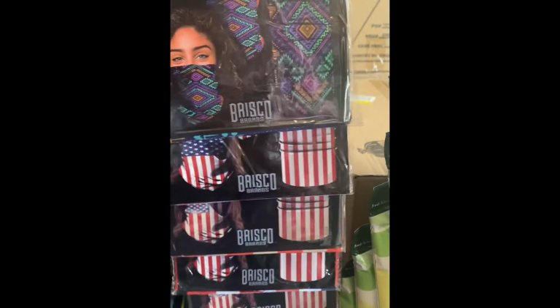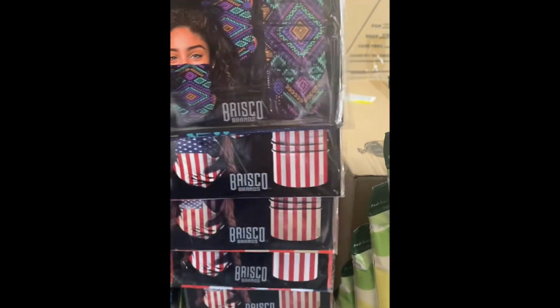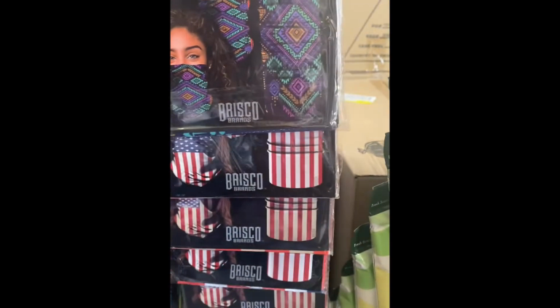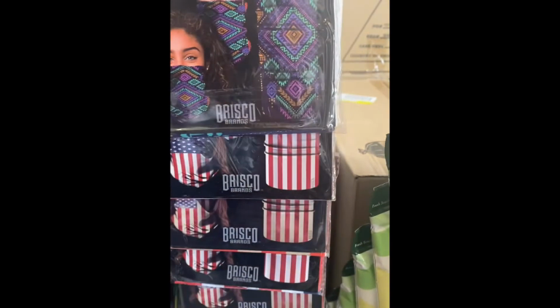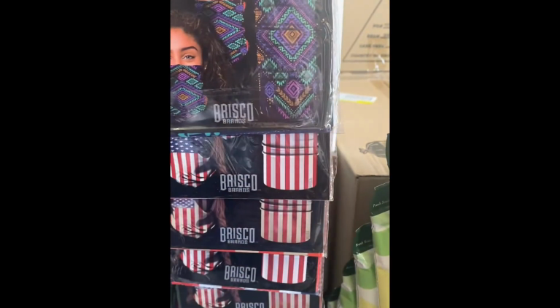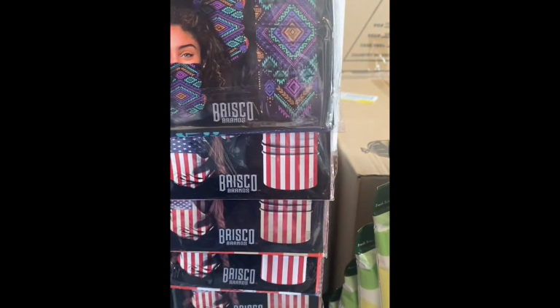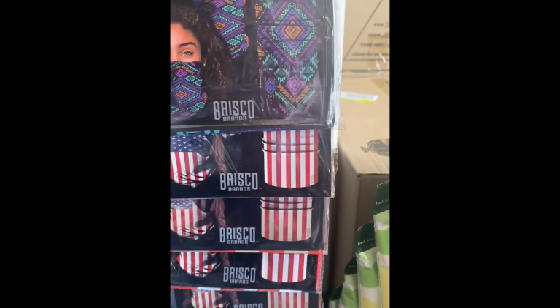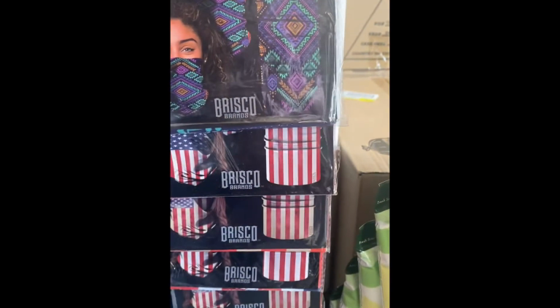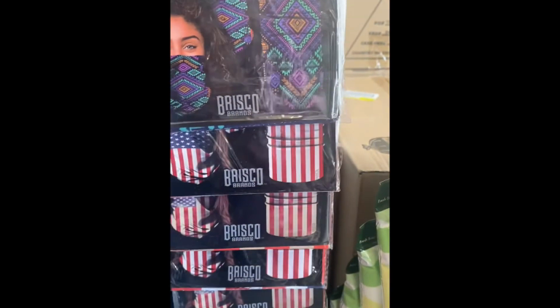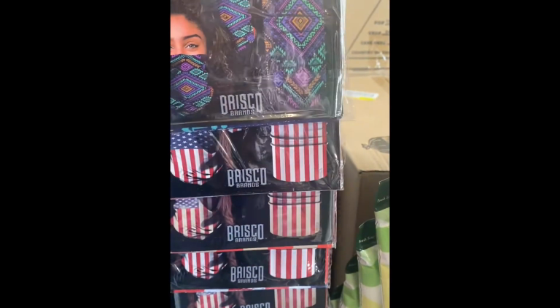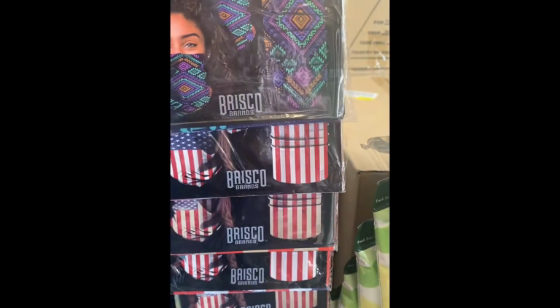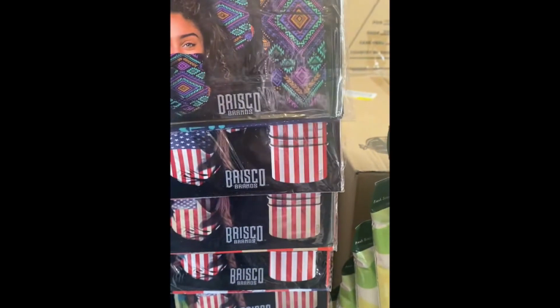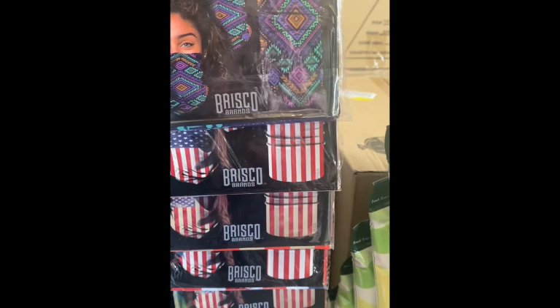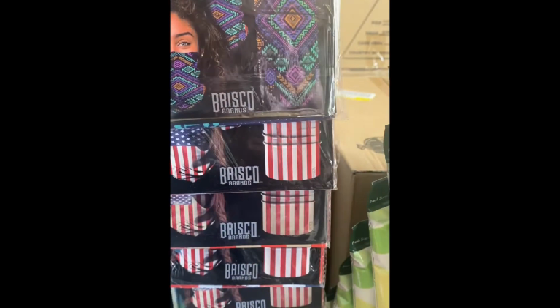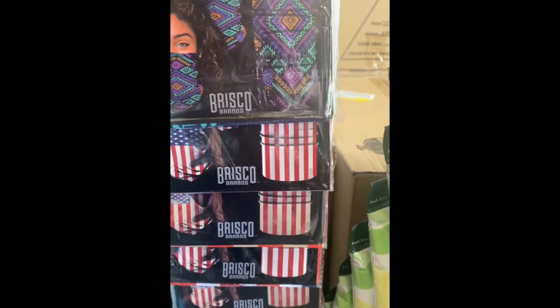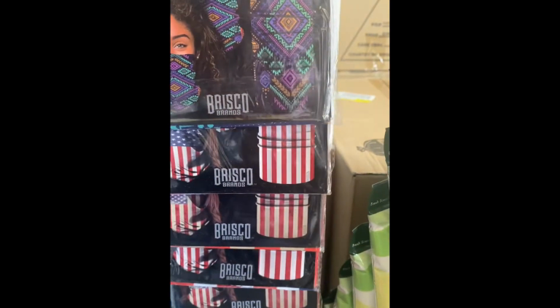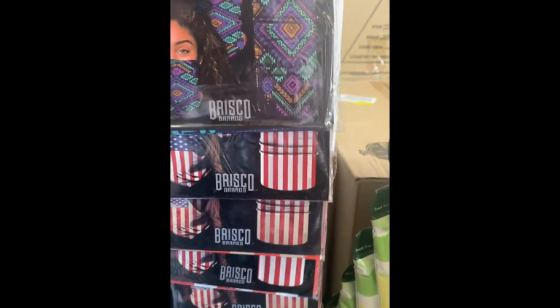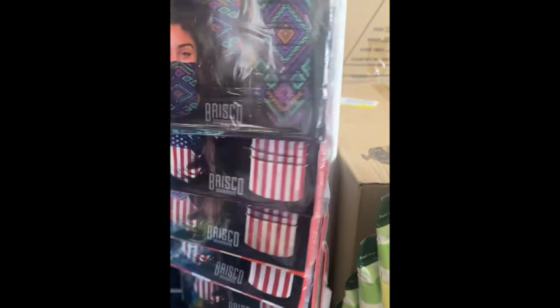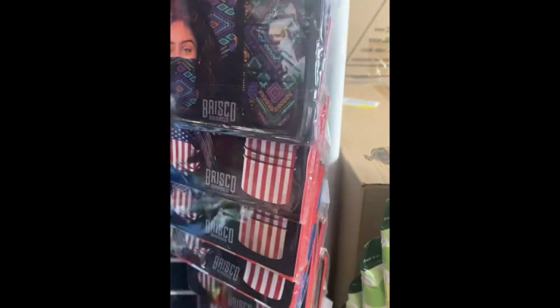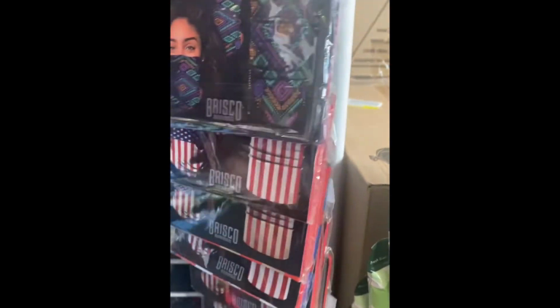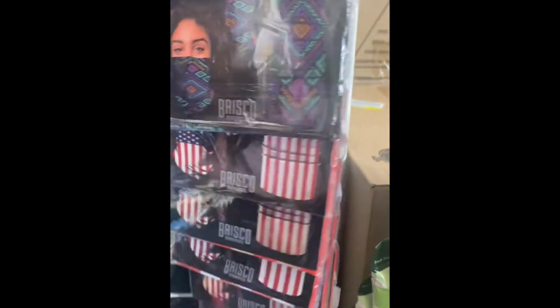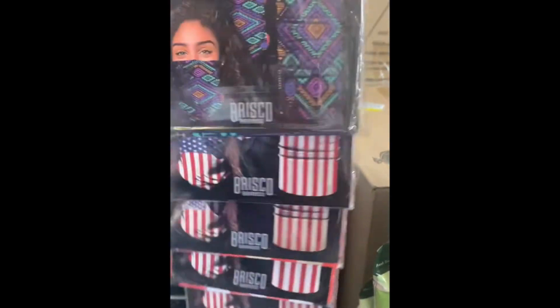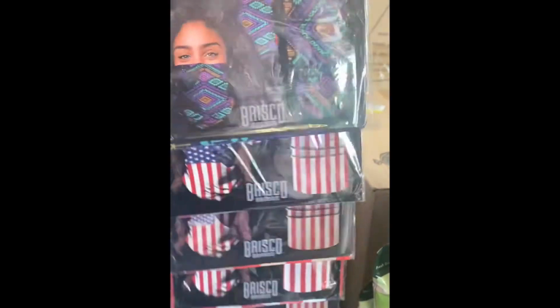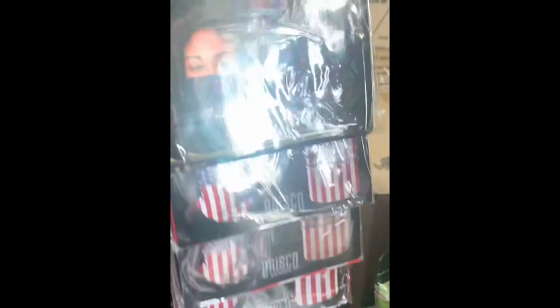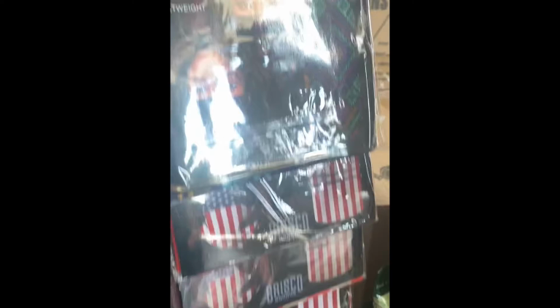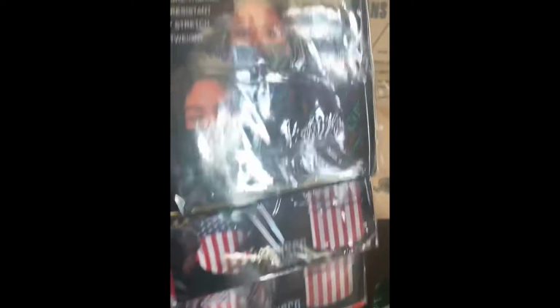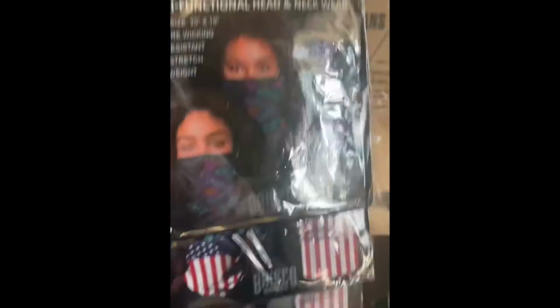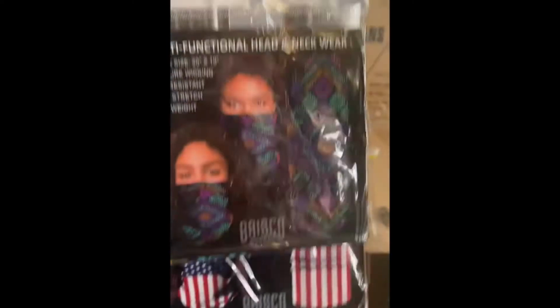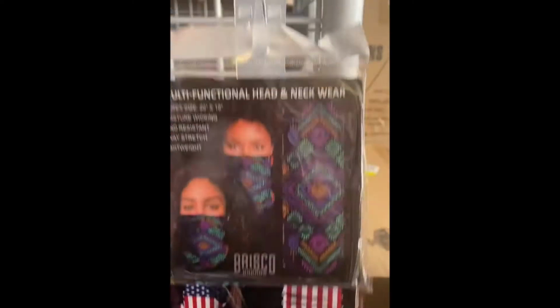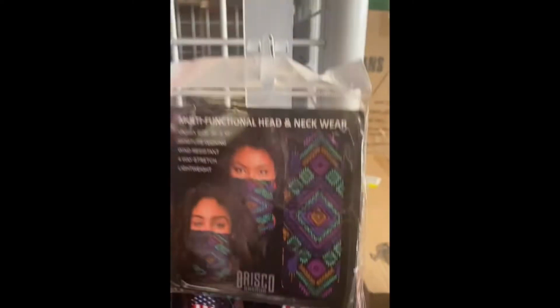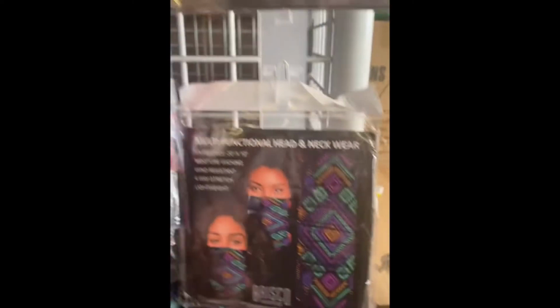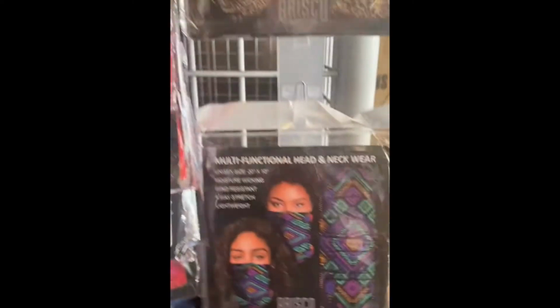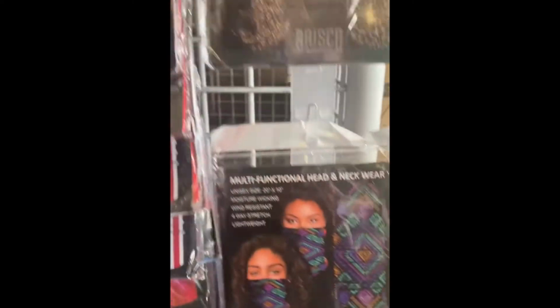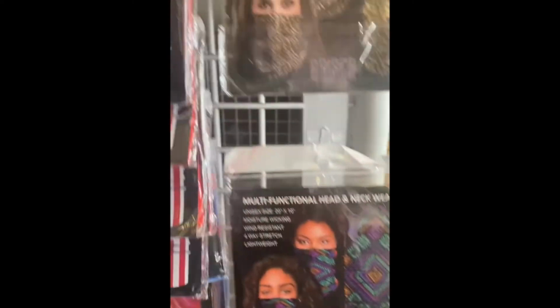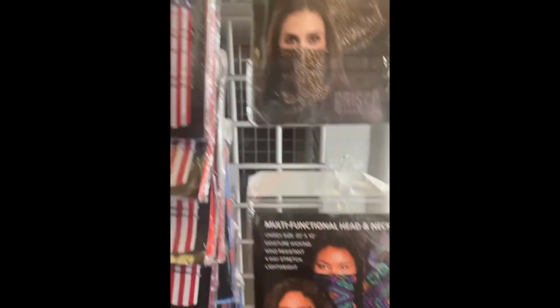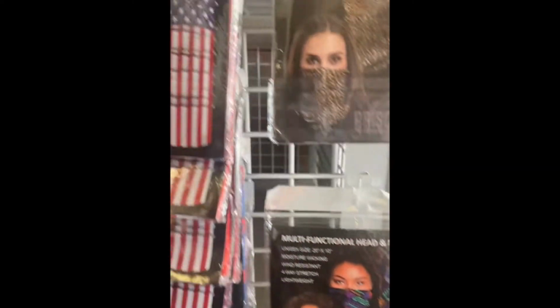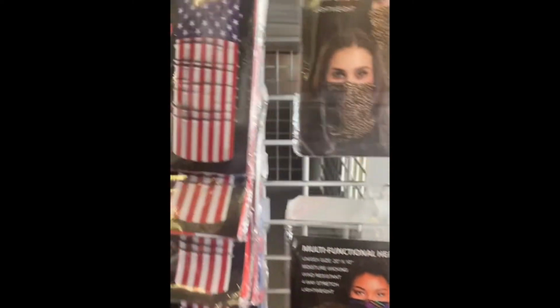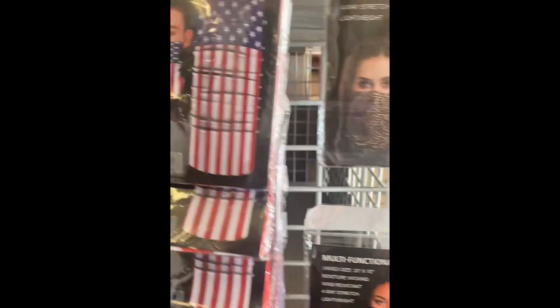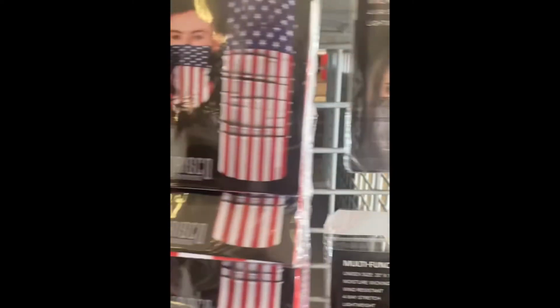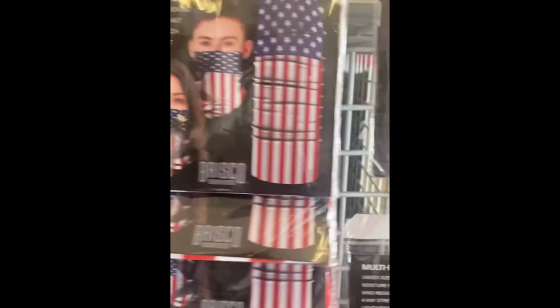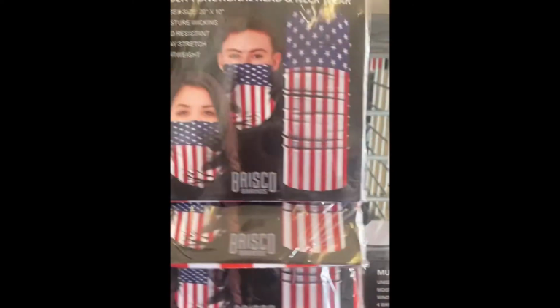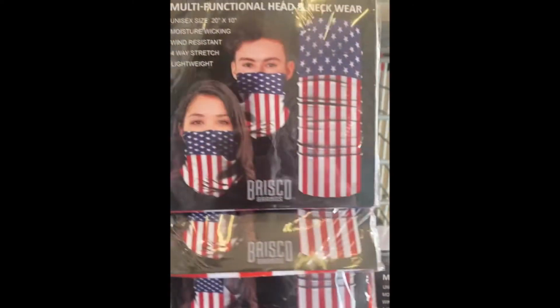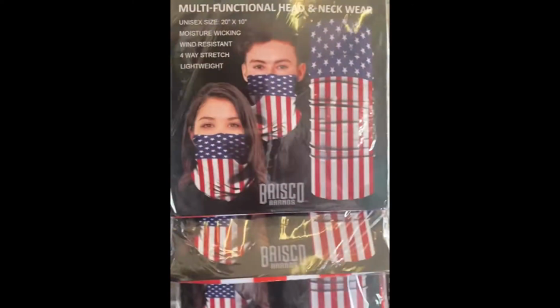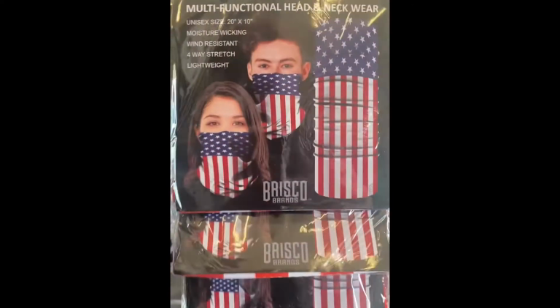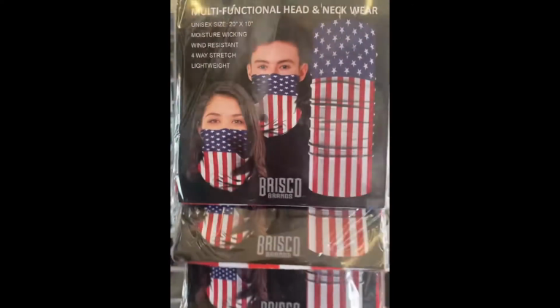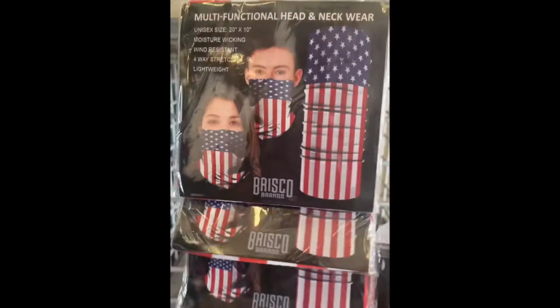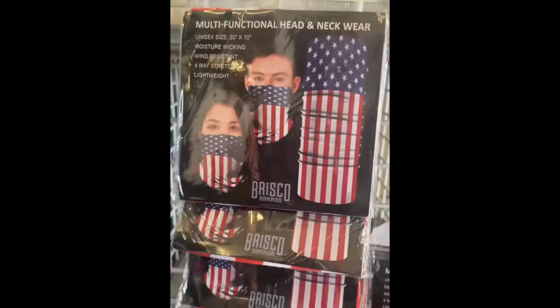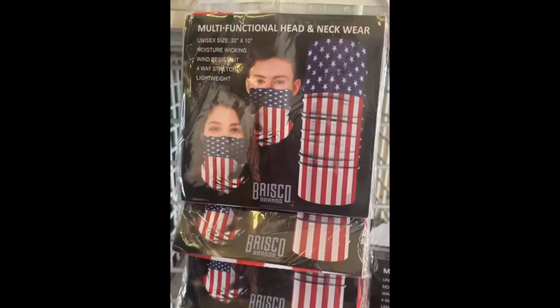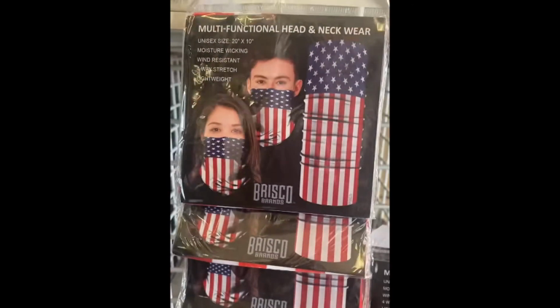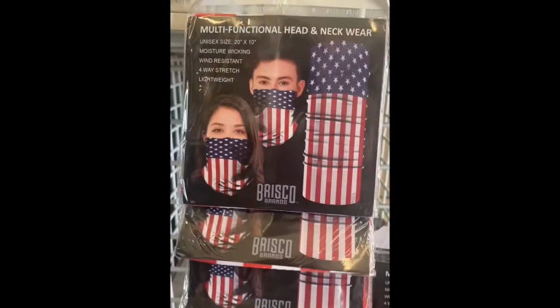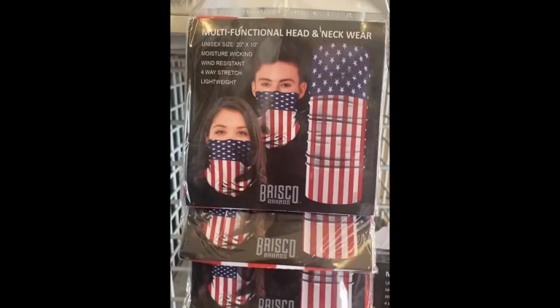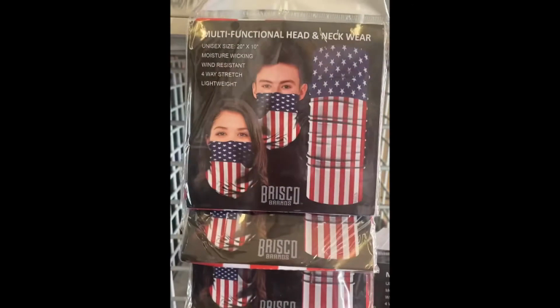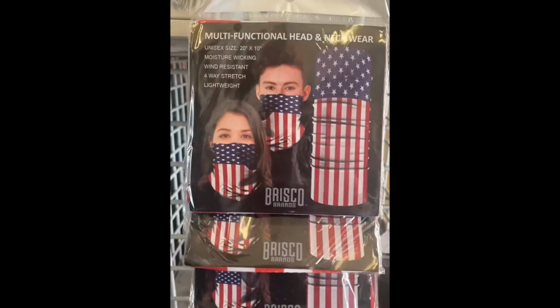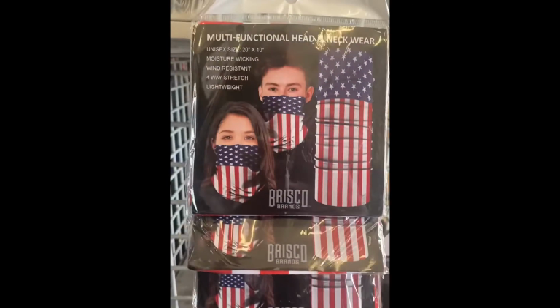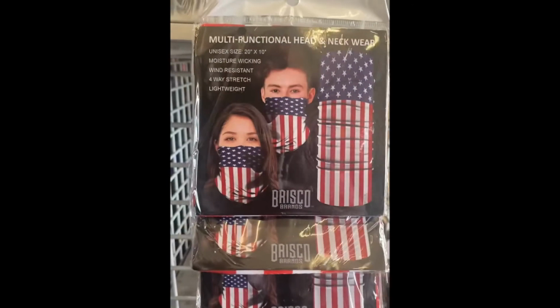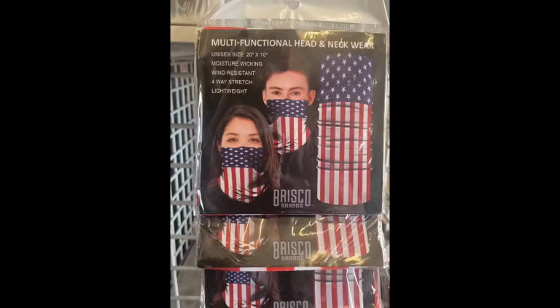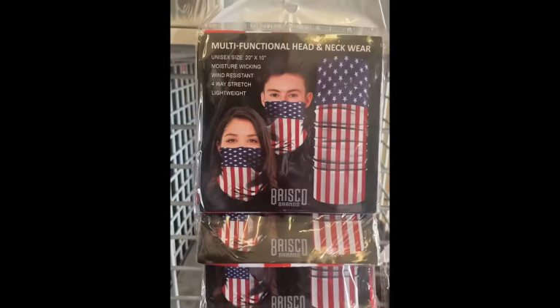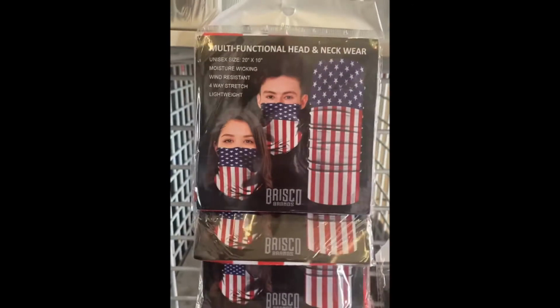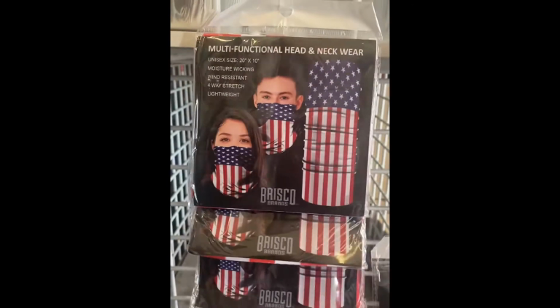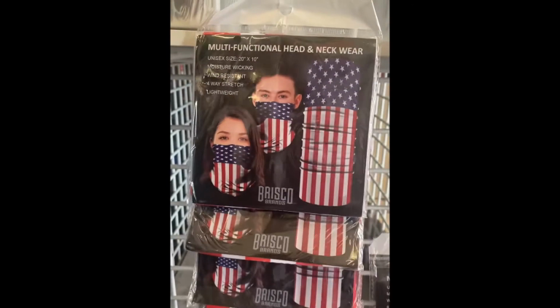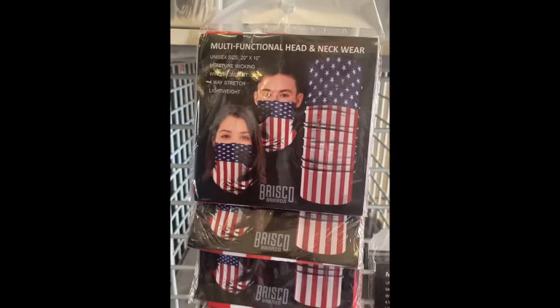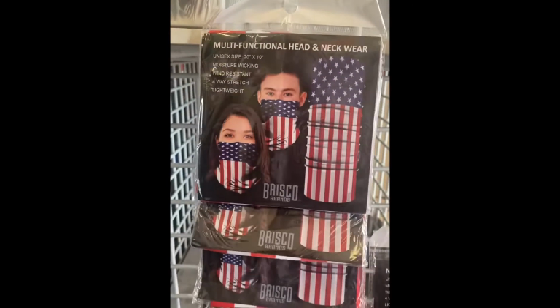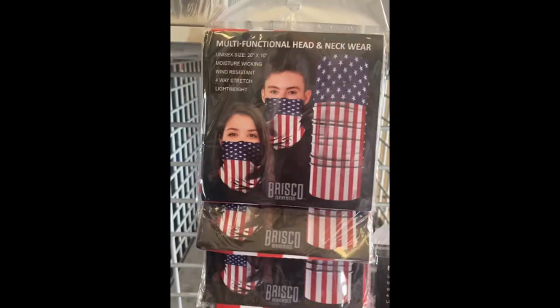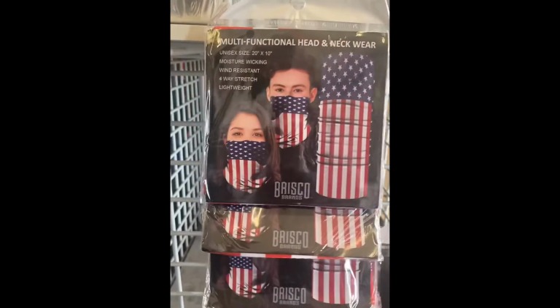These are also great for the games and for stocking stuffers, but you cannot wear these on the plane.